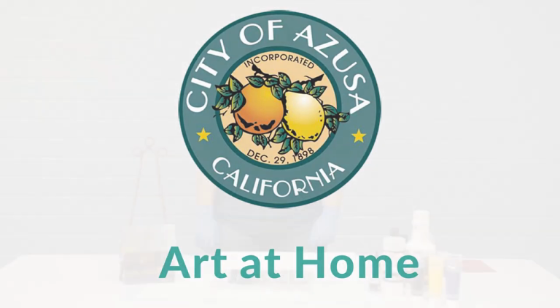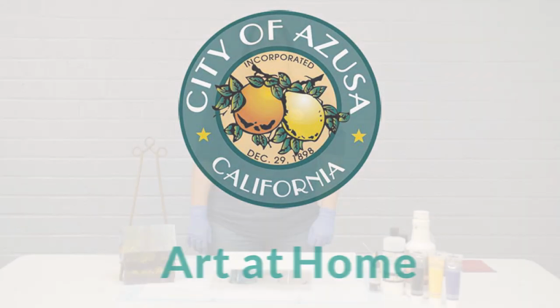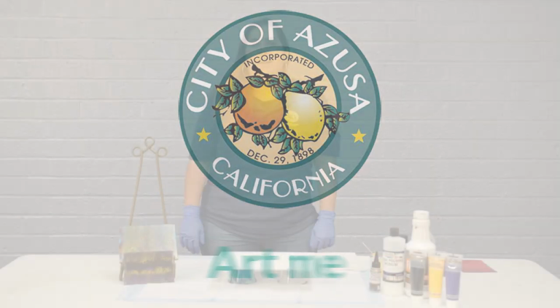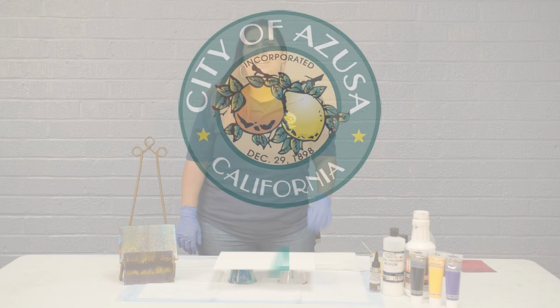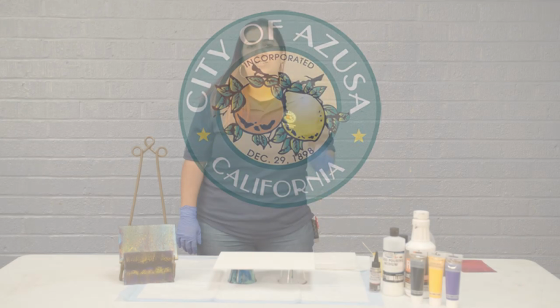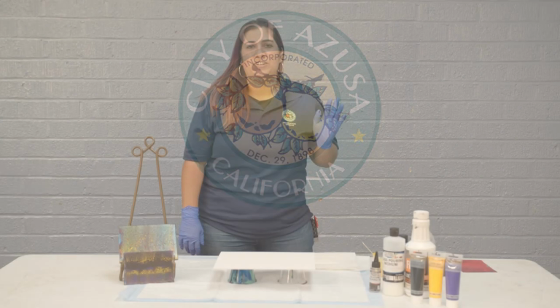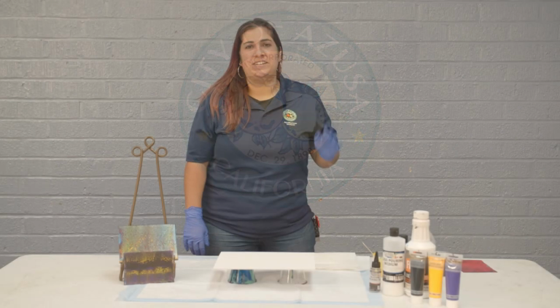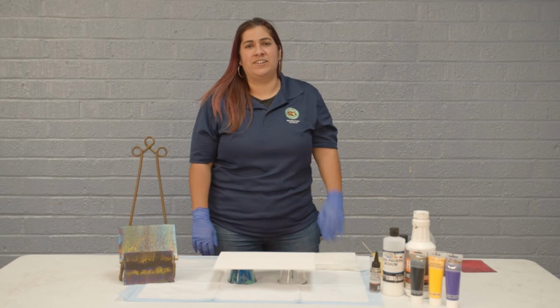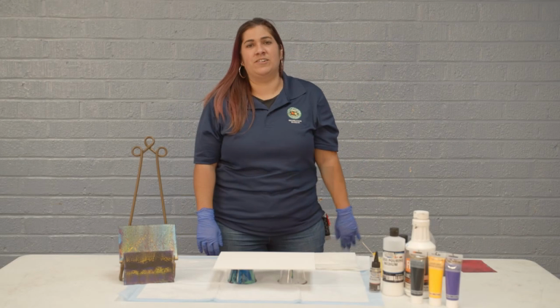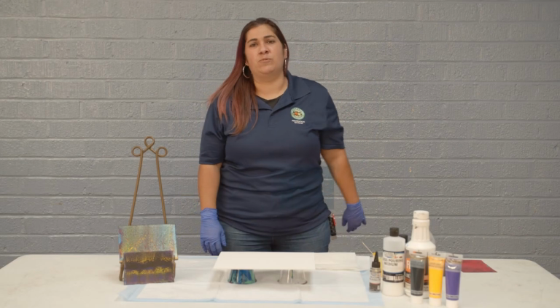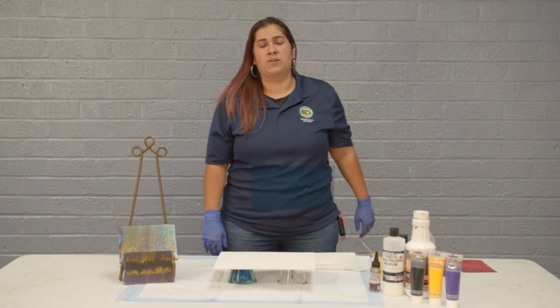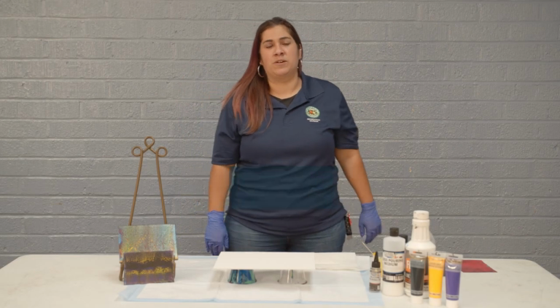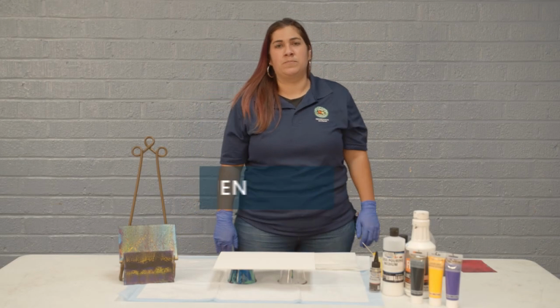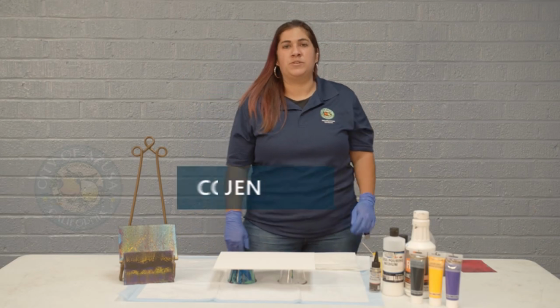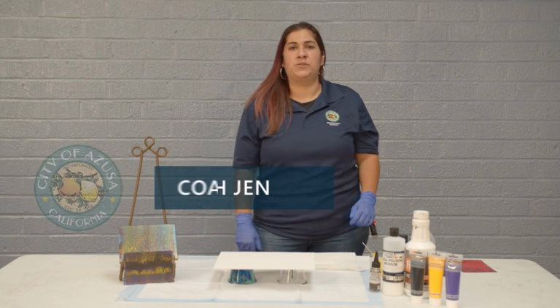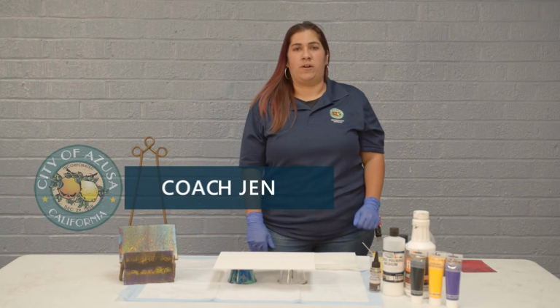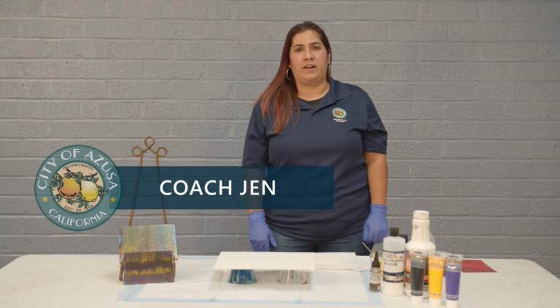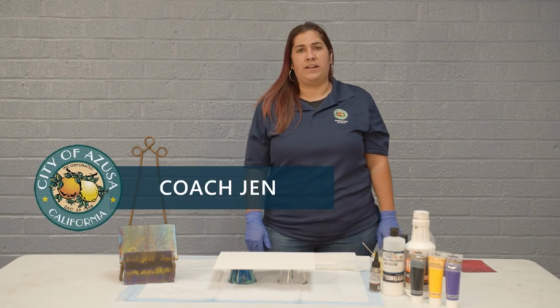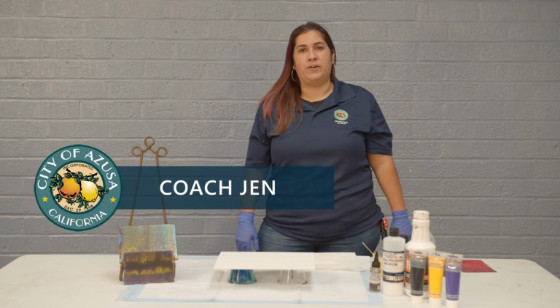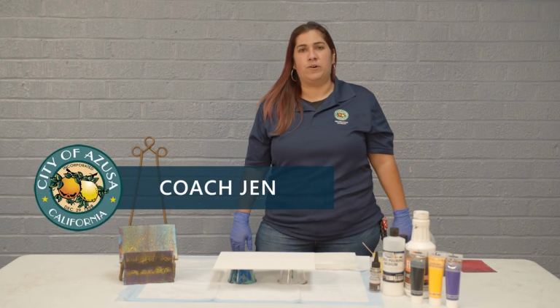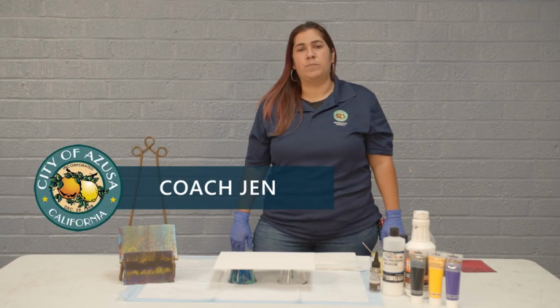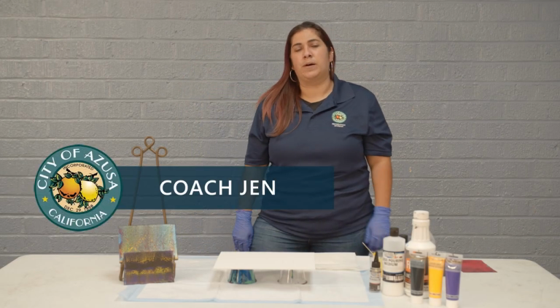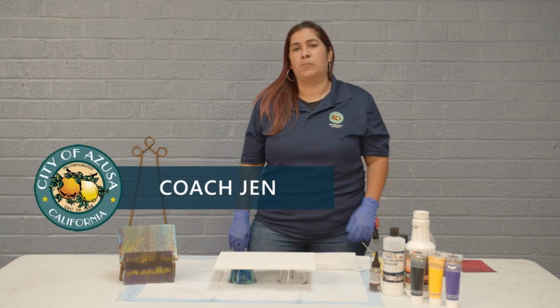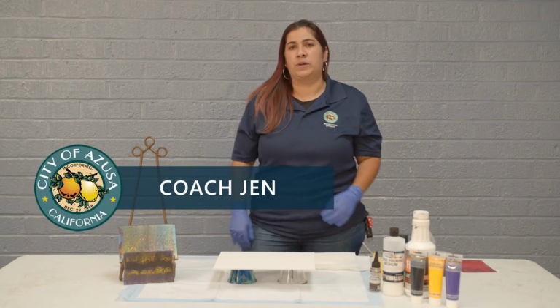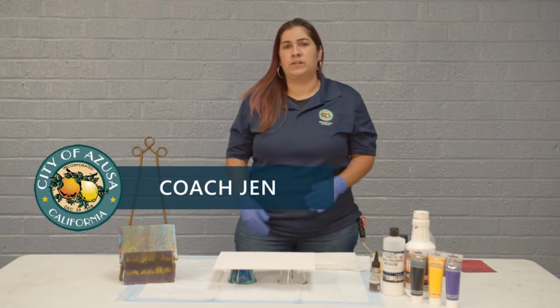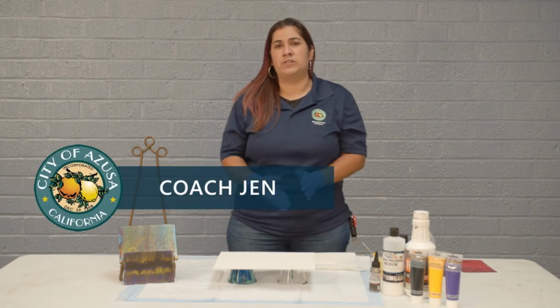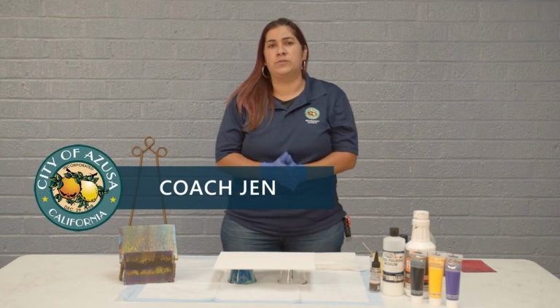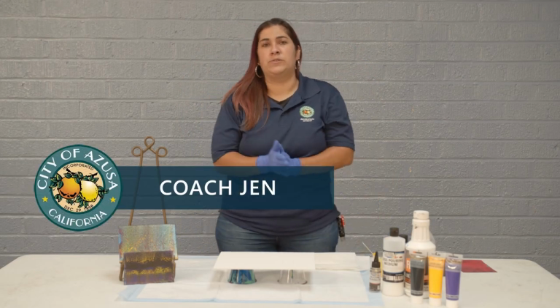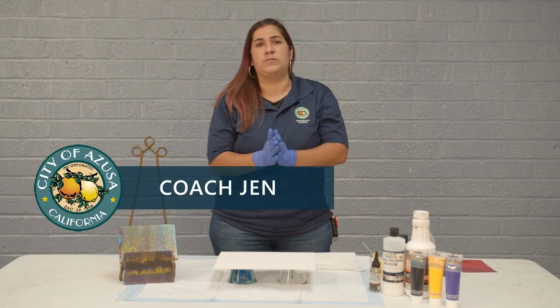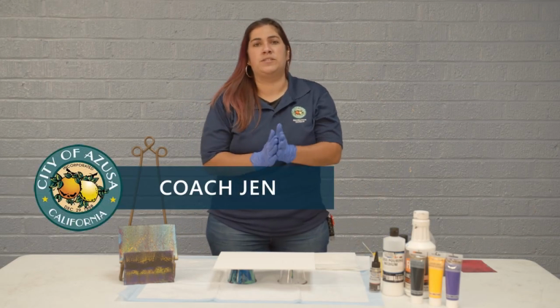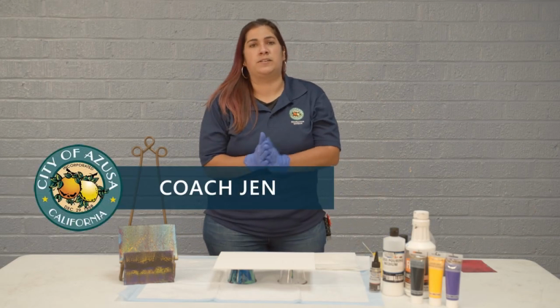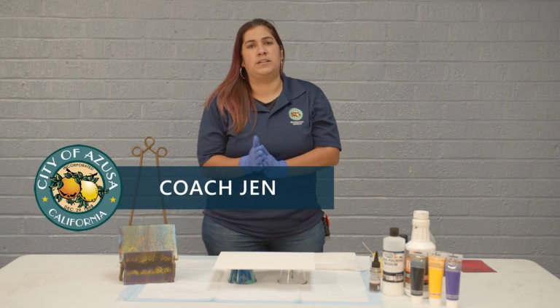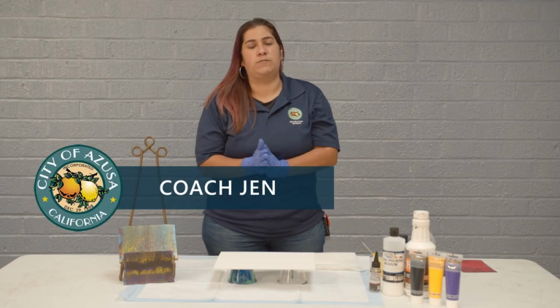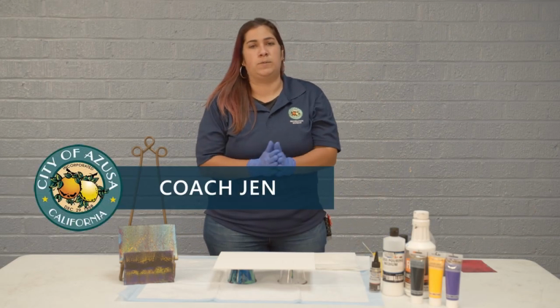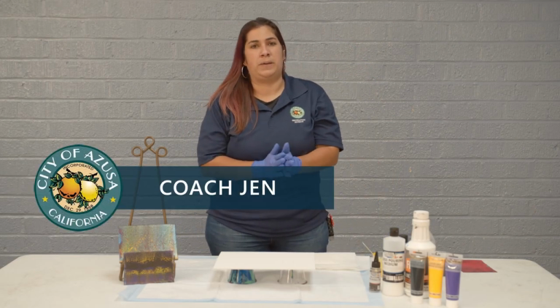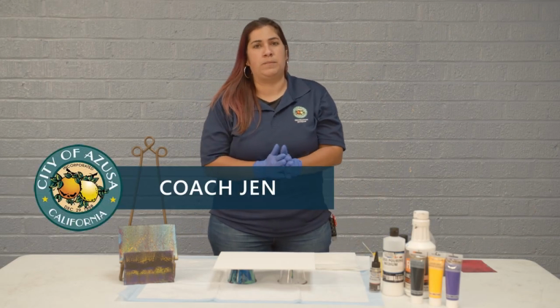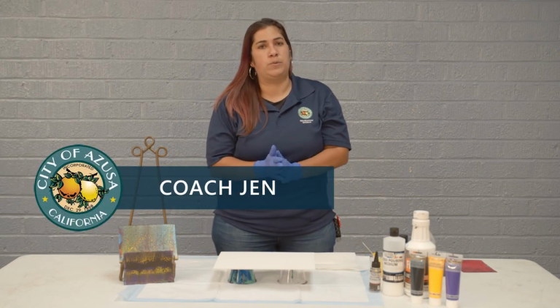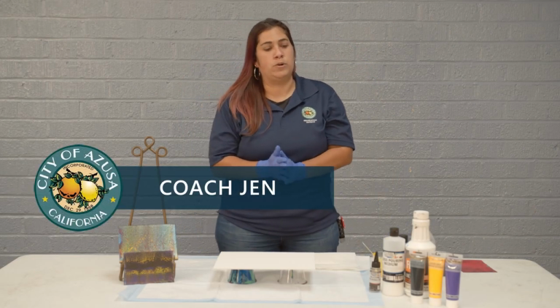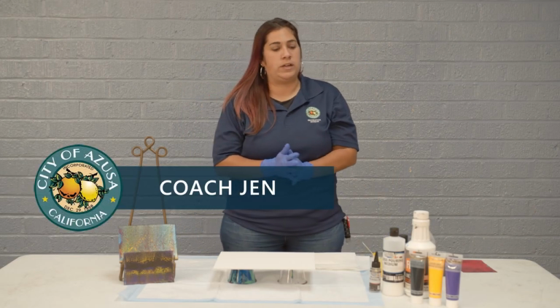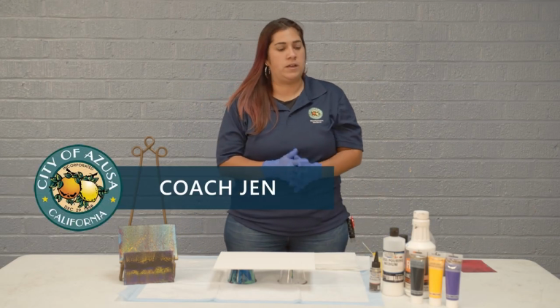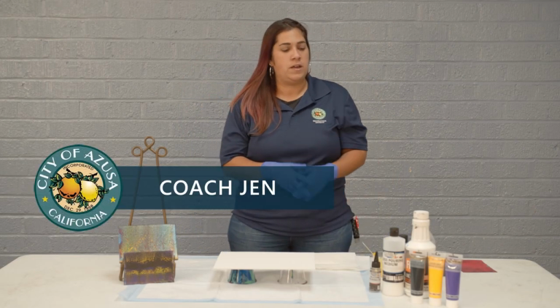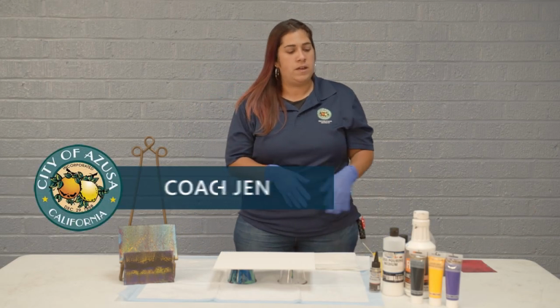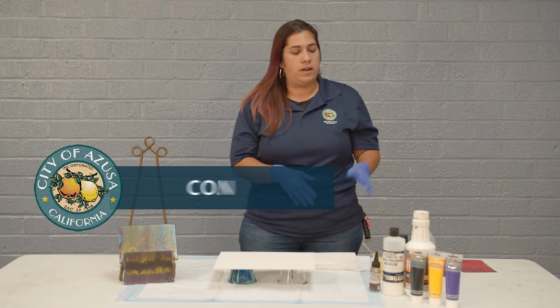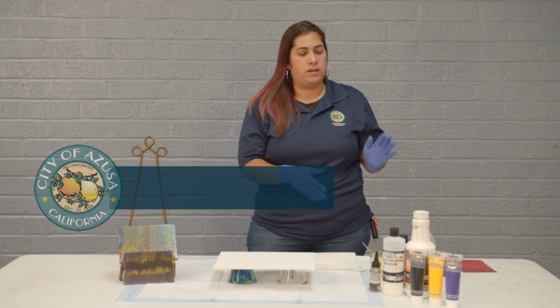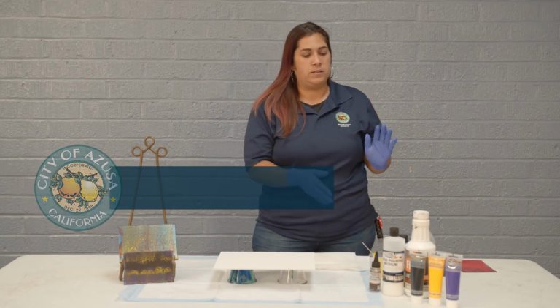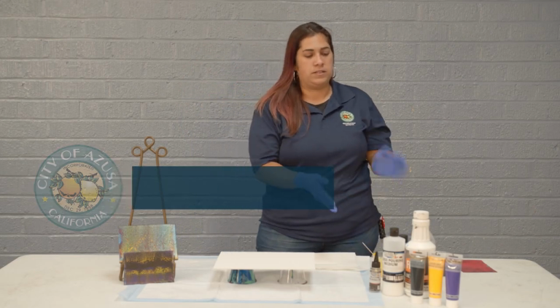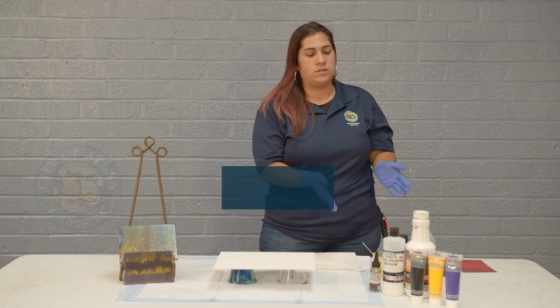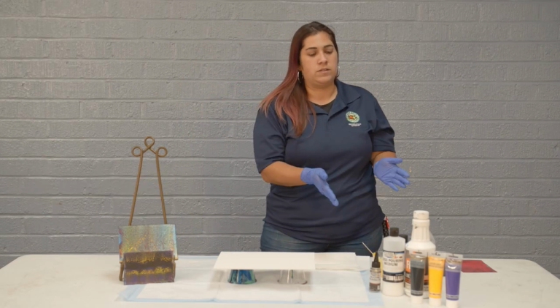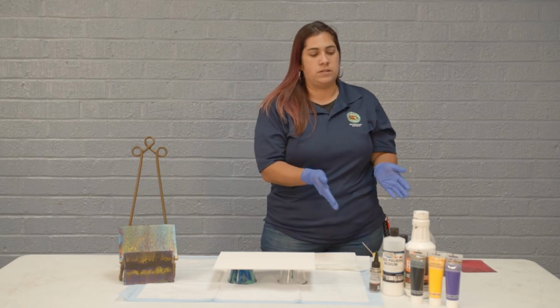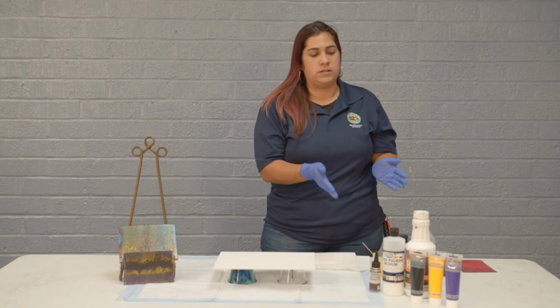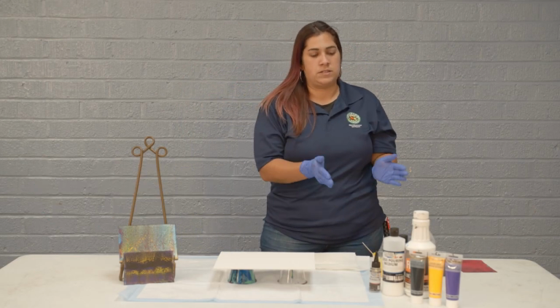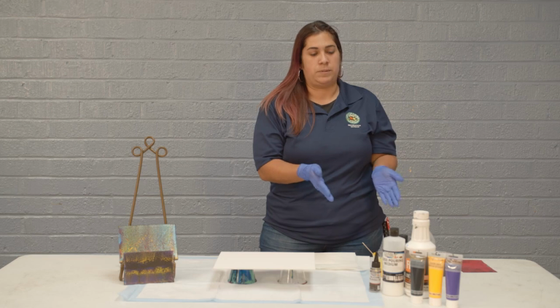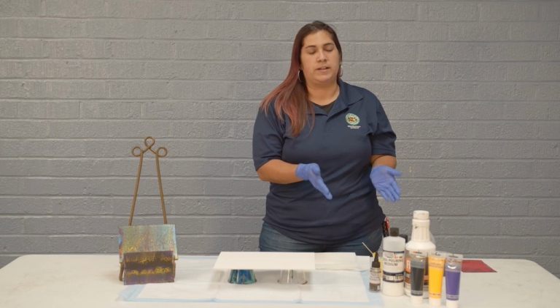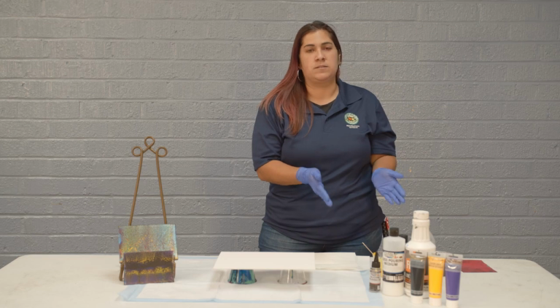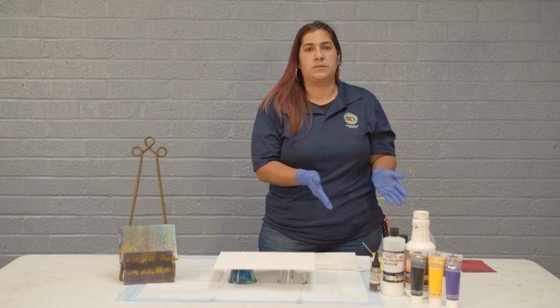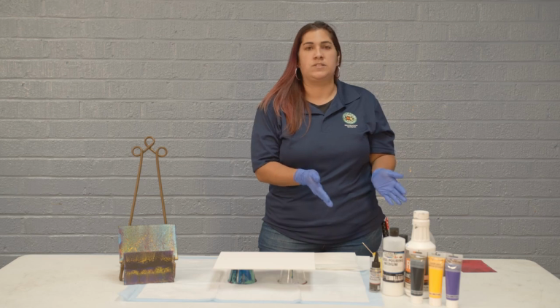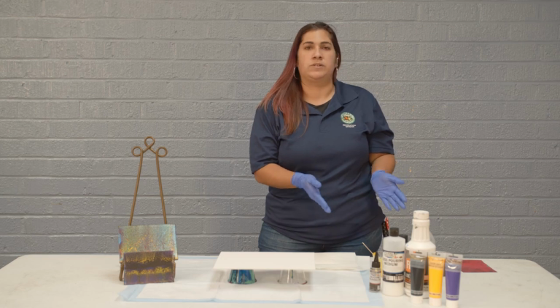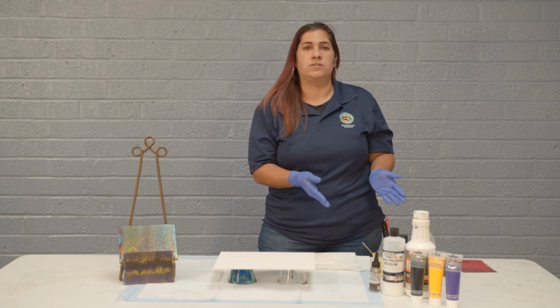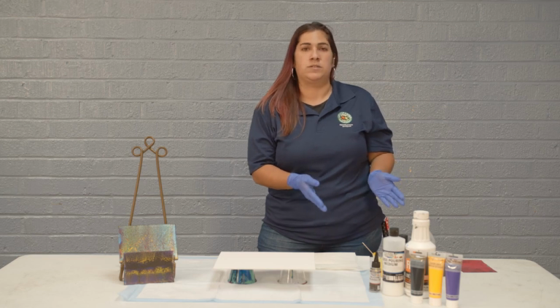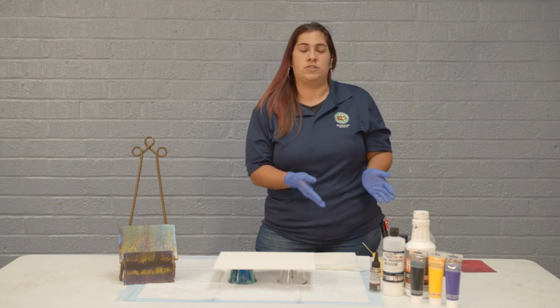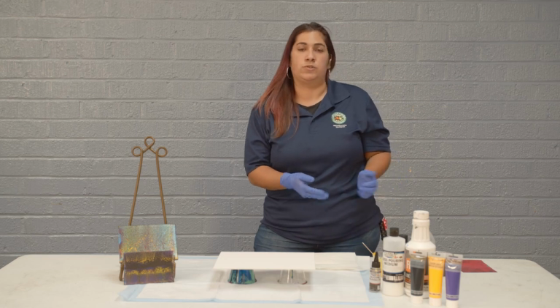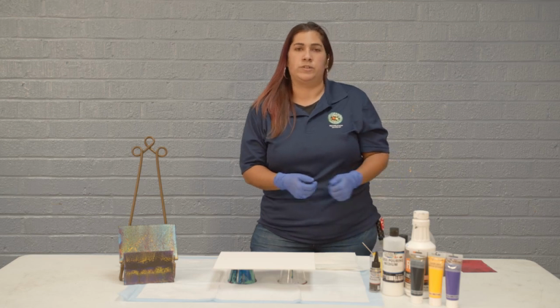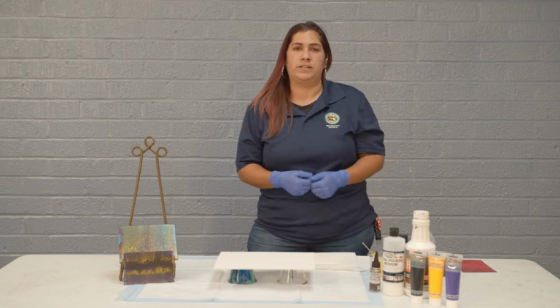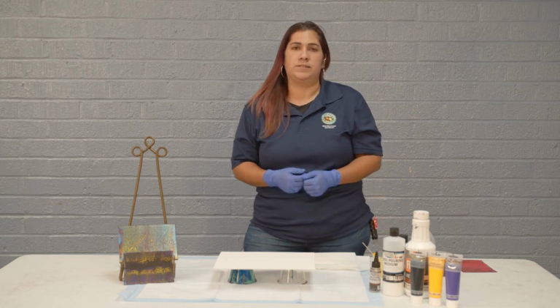Hi, it's Jen here and welcome to Art at Home. We're going to do a new technique for paint pouring, and these are the supplies and materials that you will need.